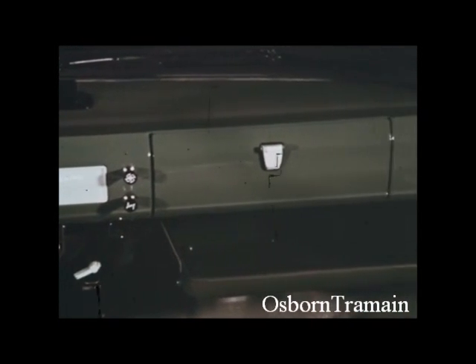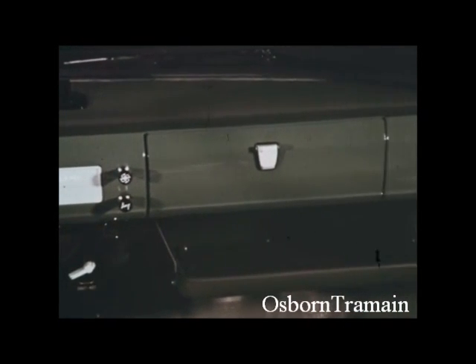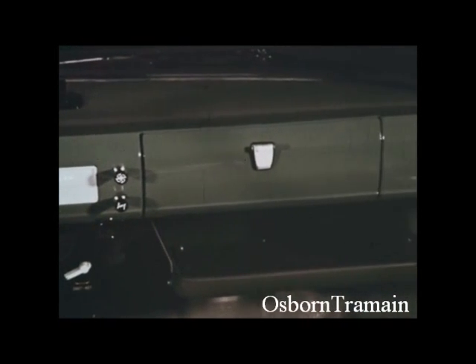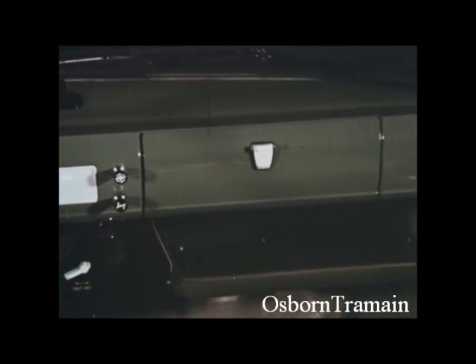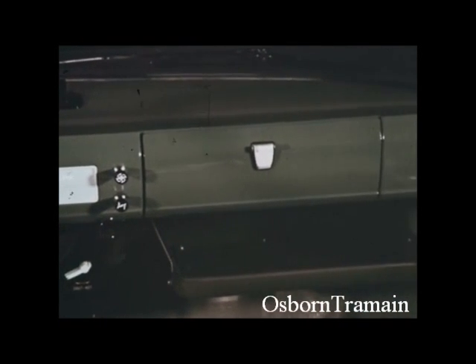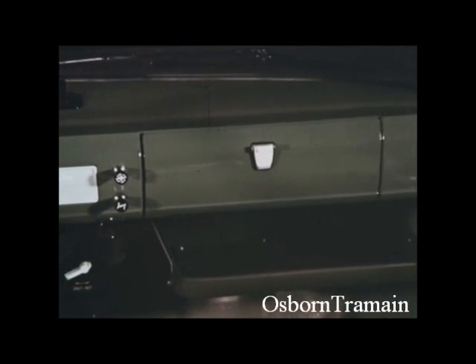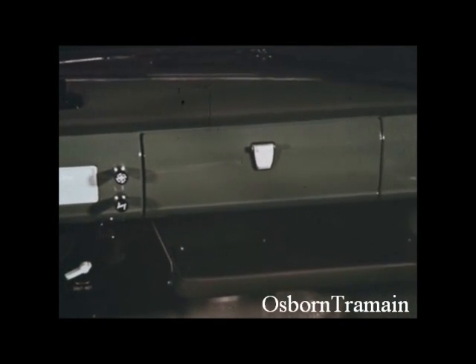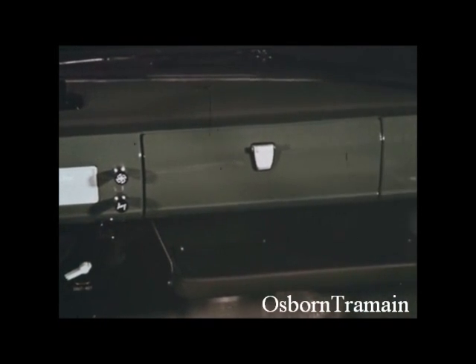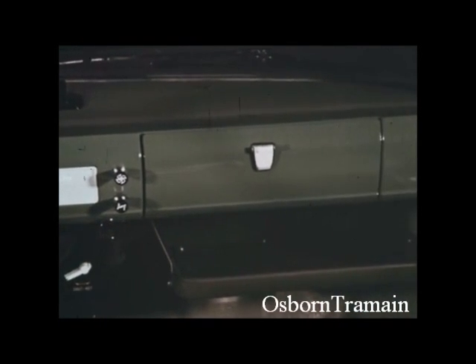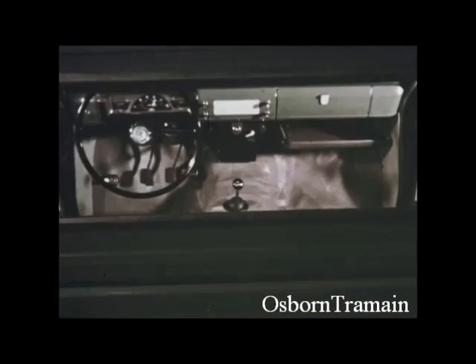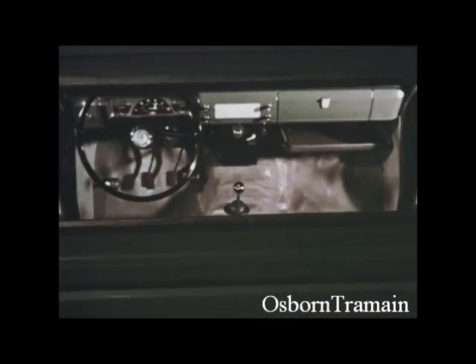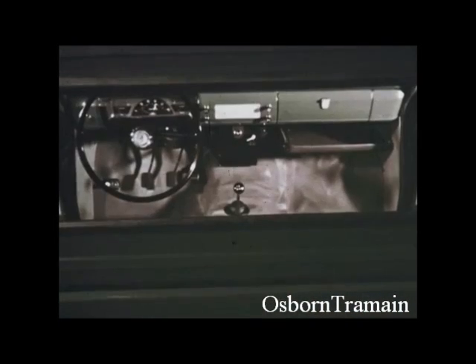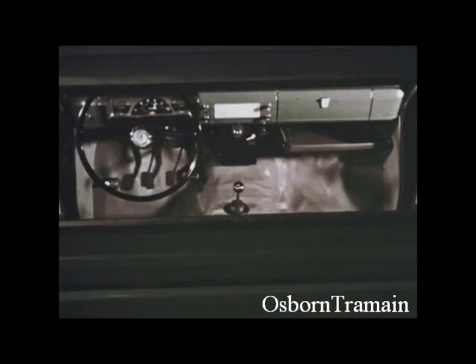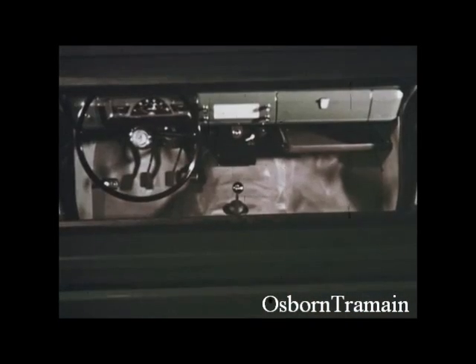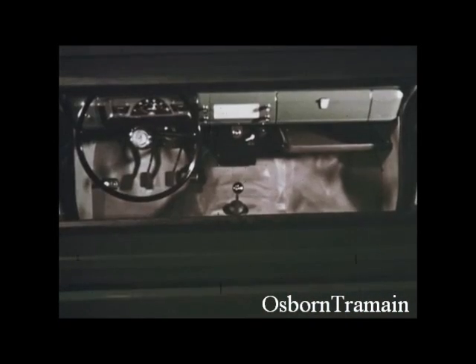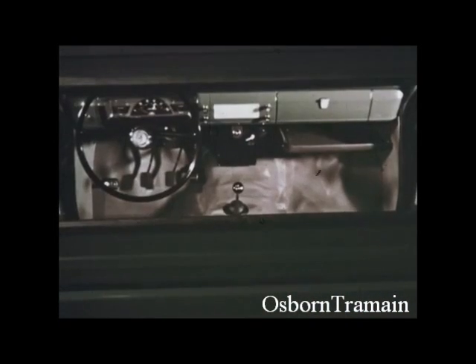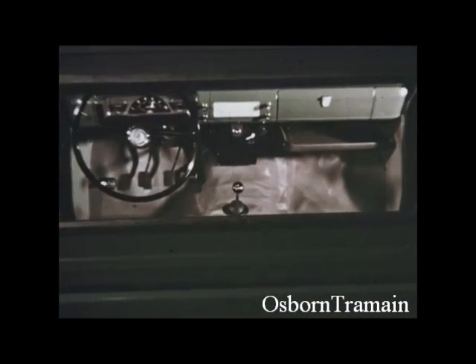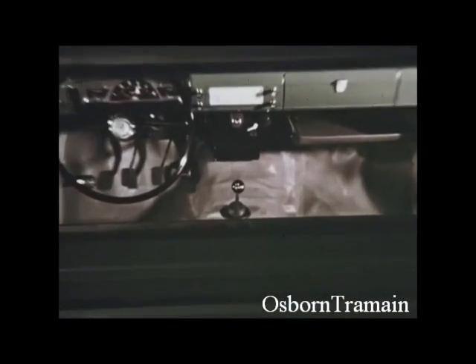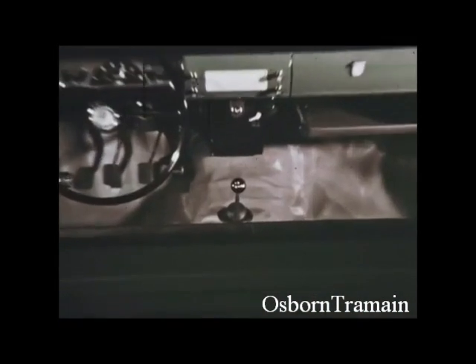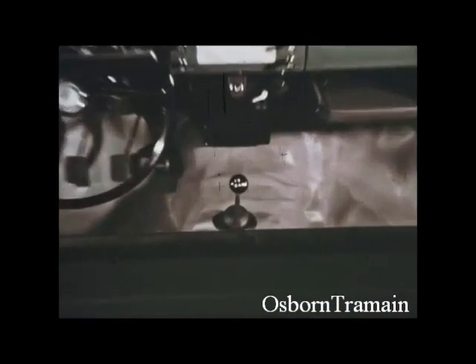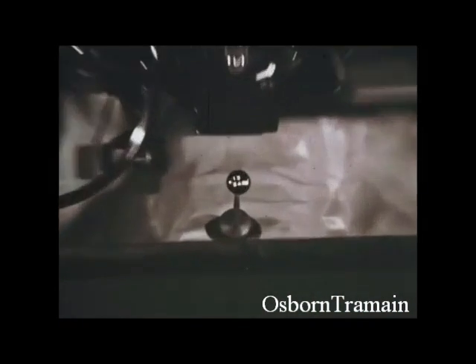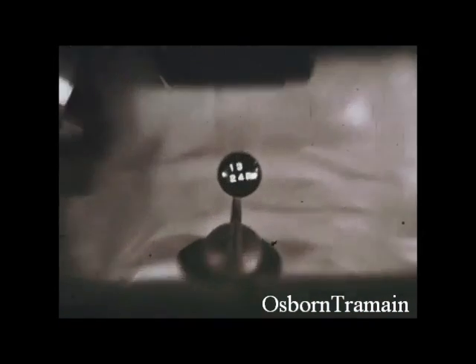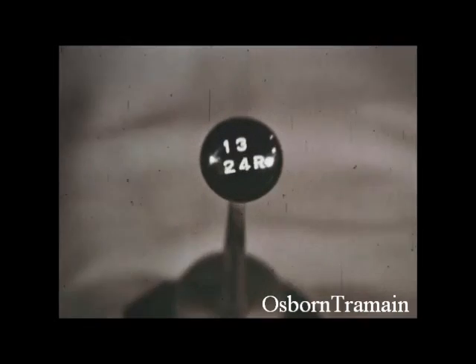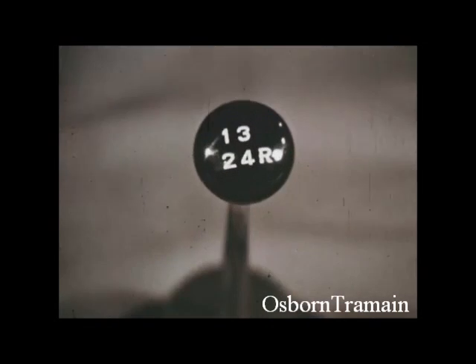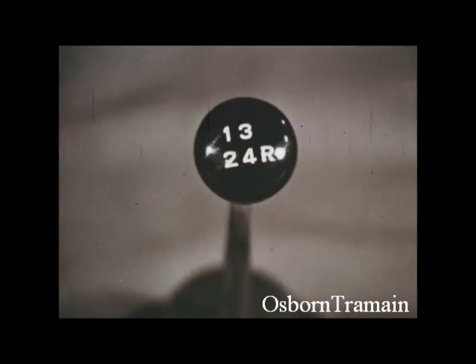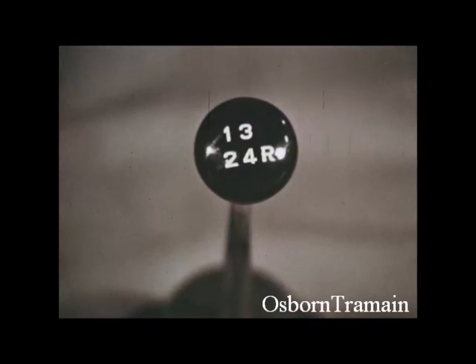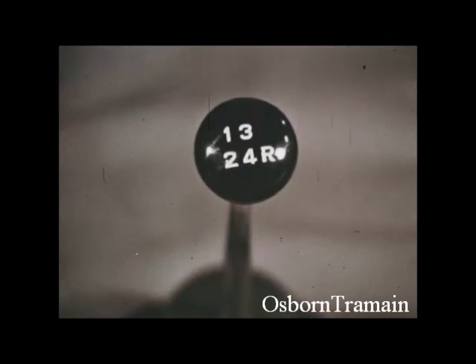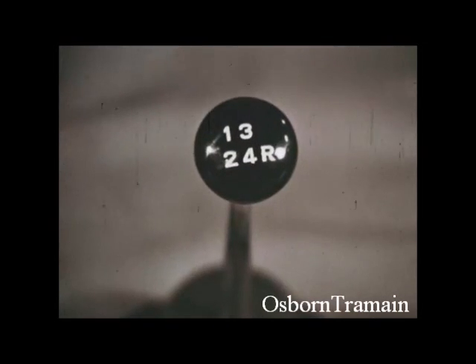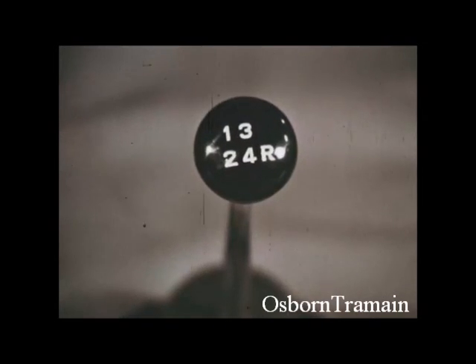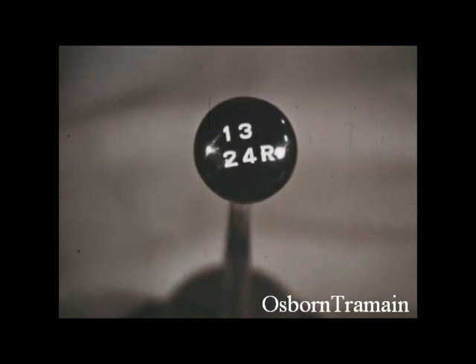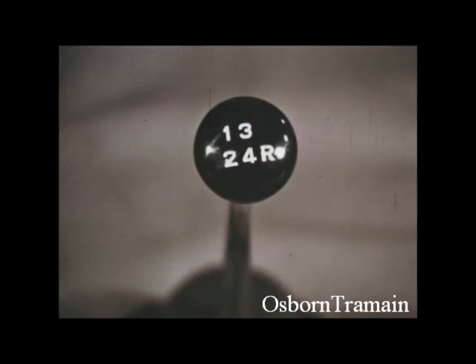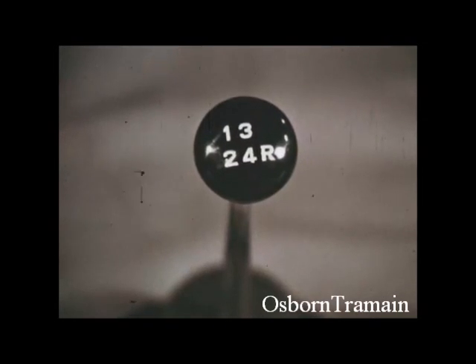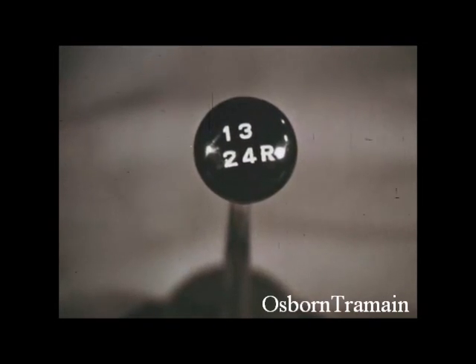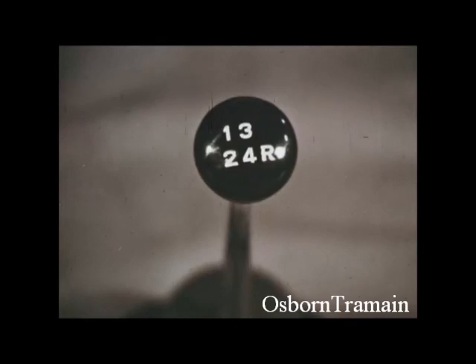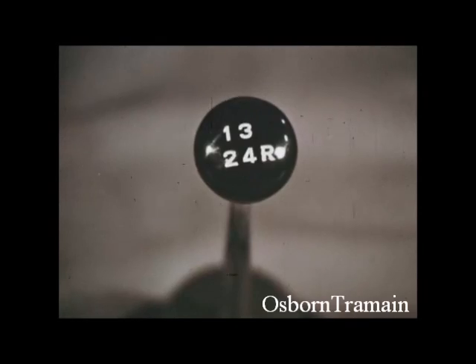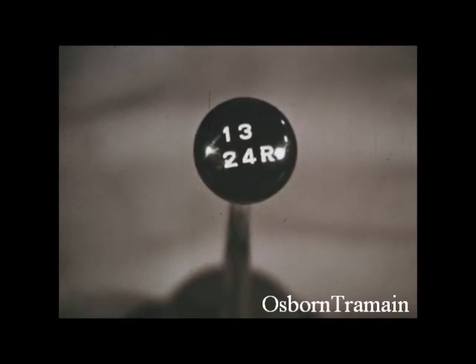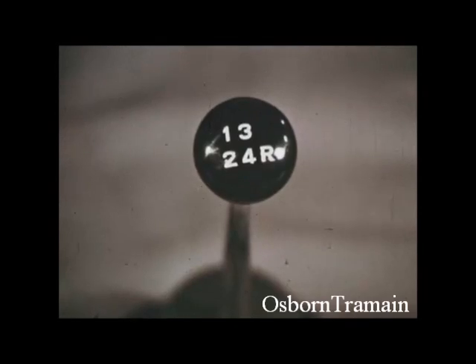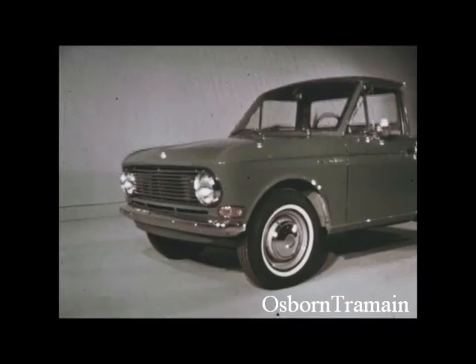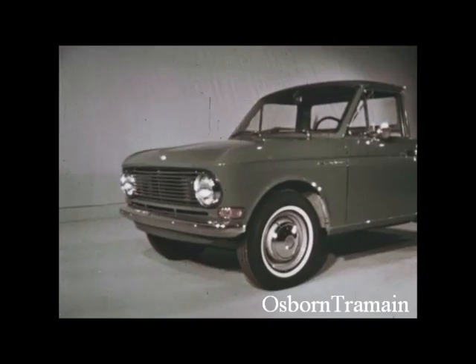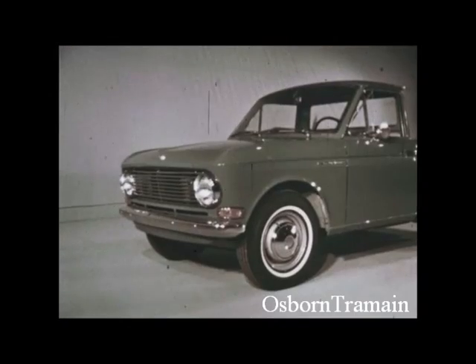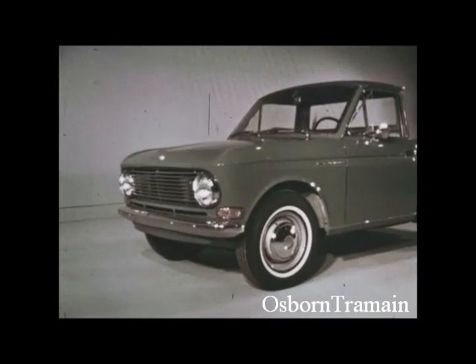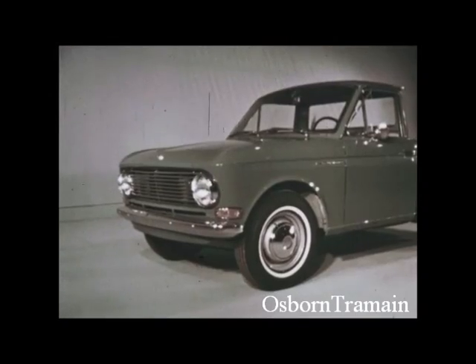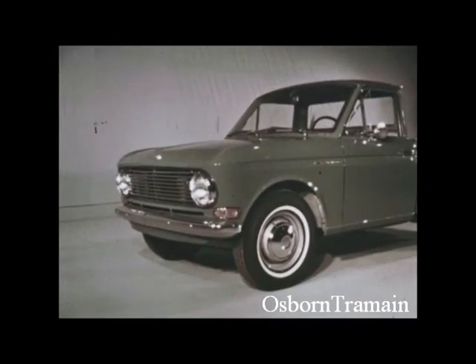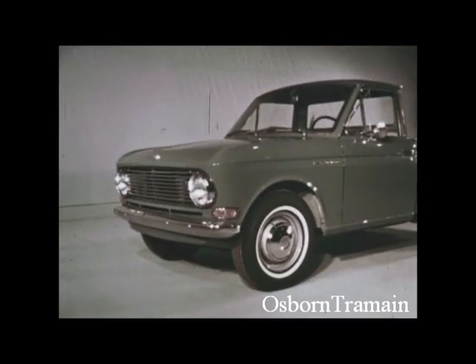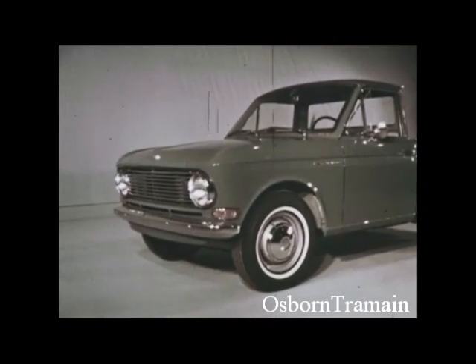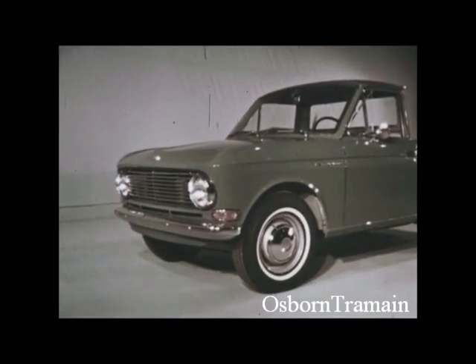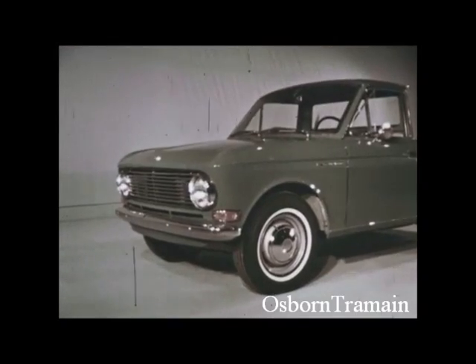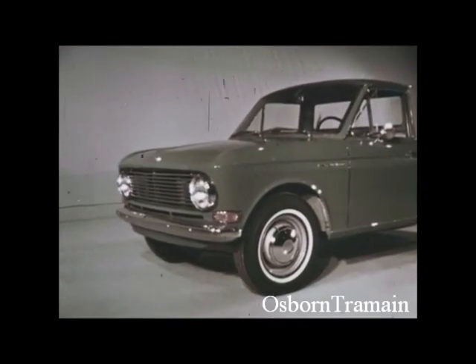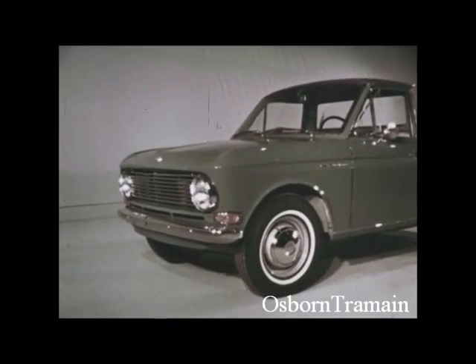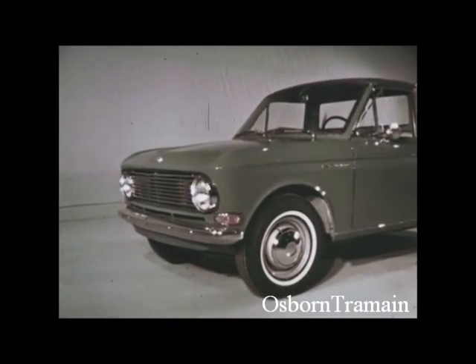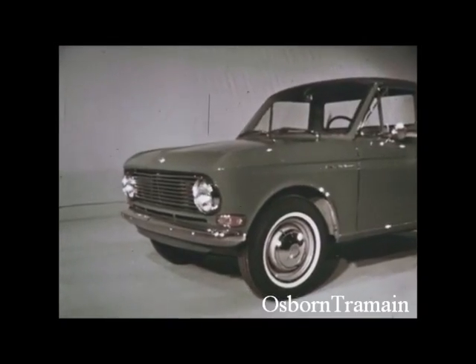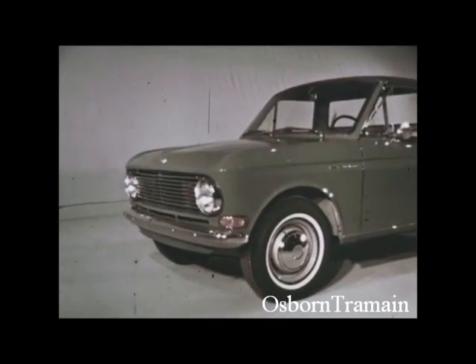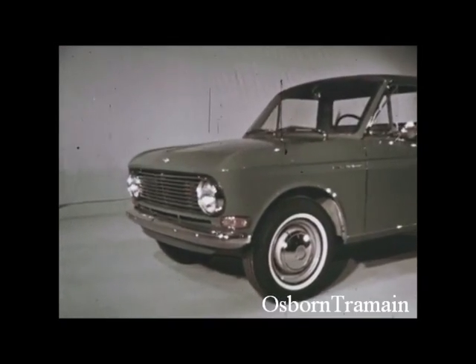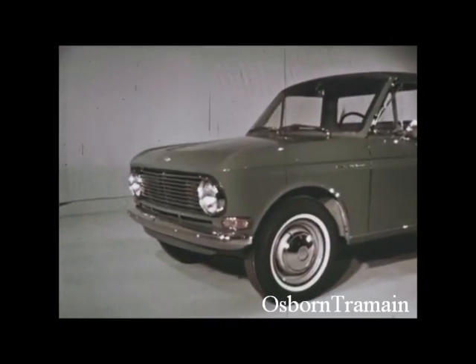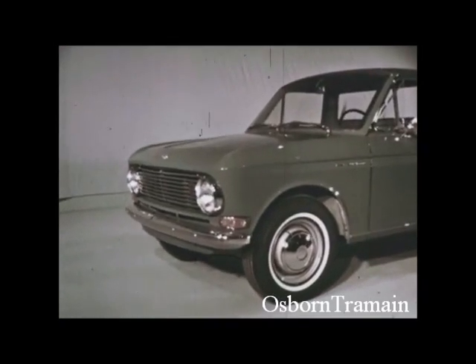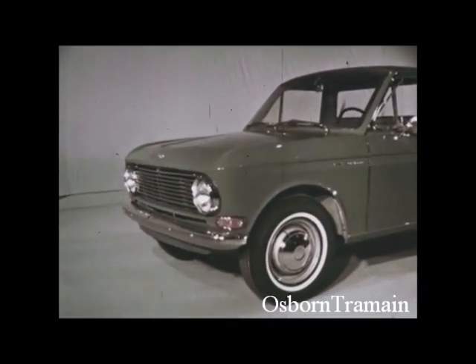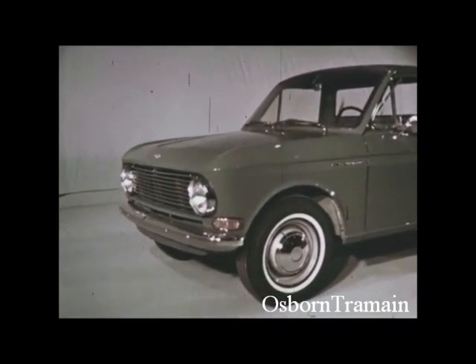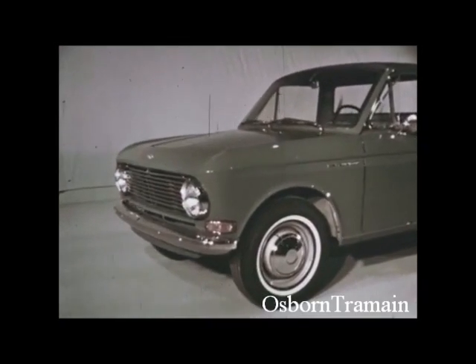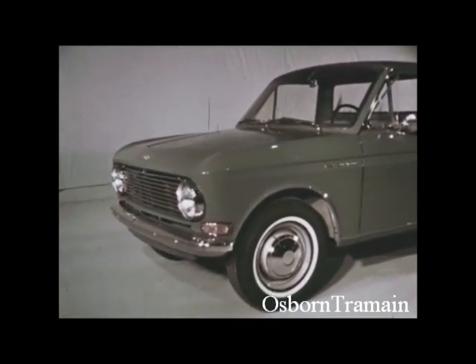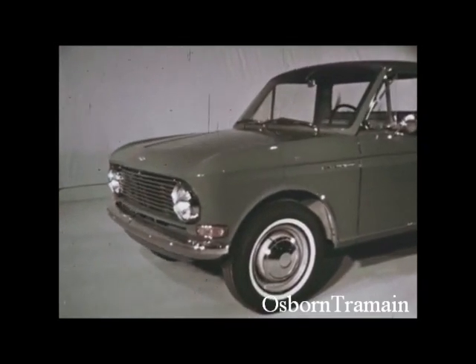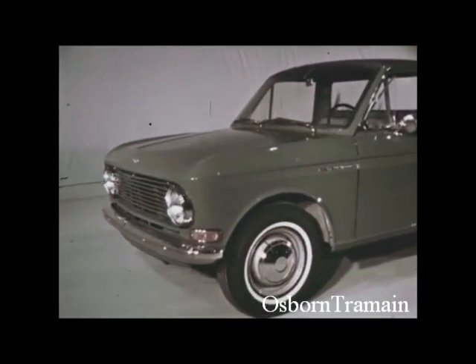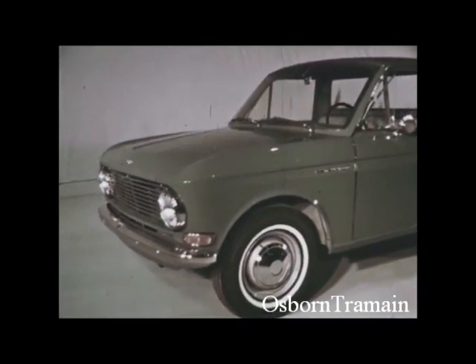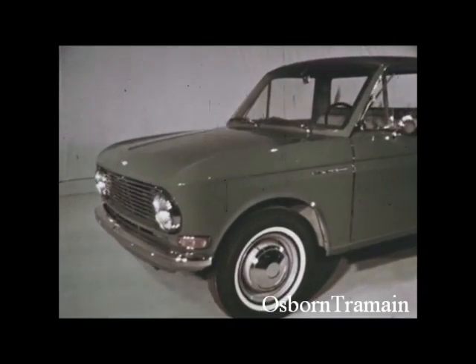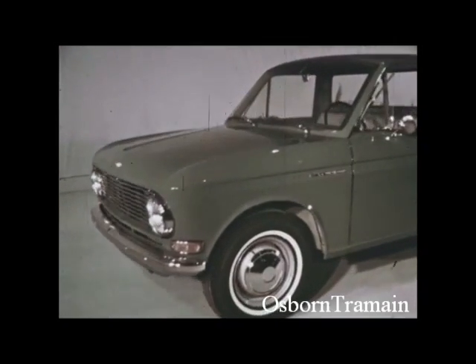Four speeds forward, bigger, more powerful engine.